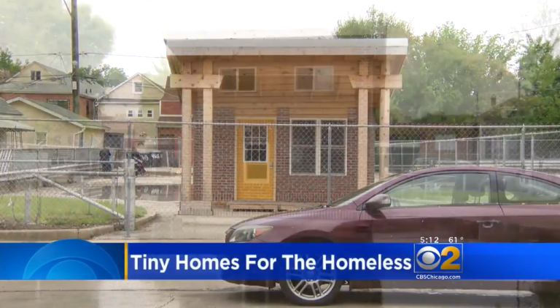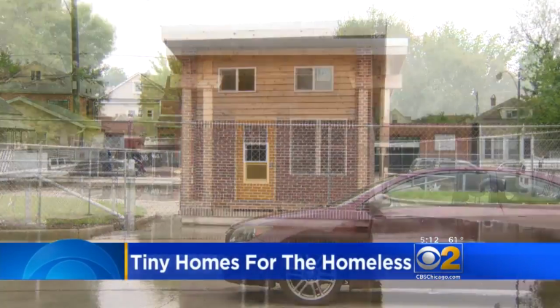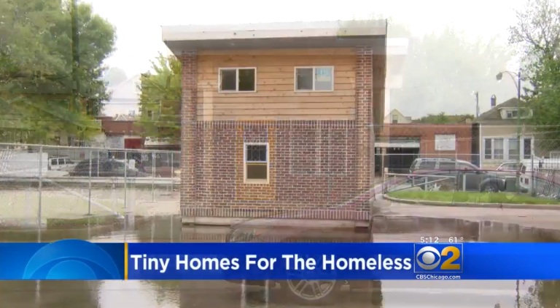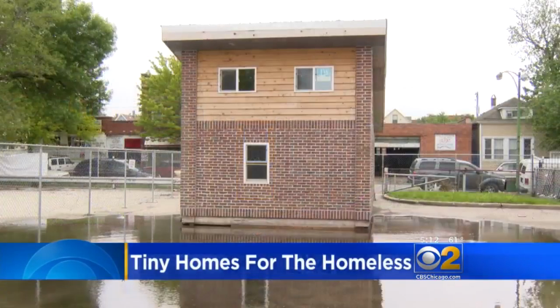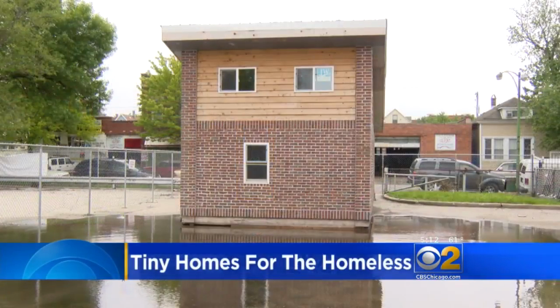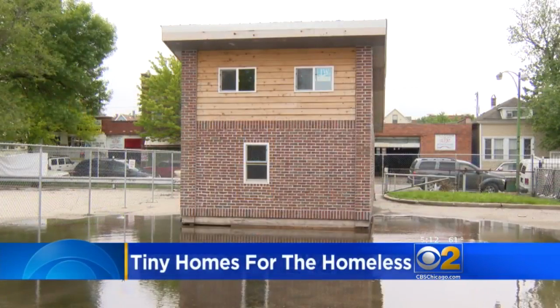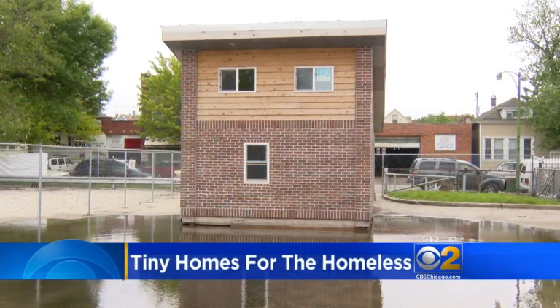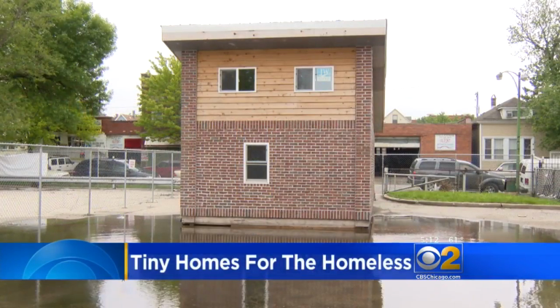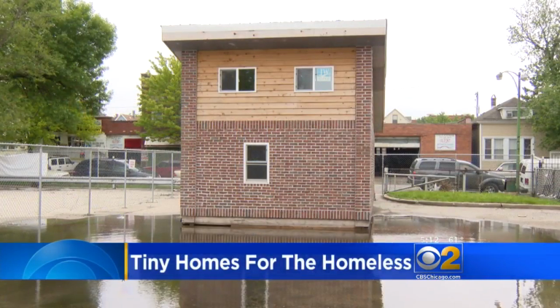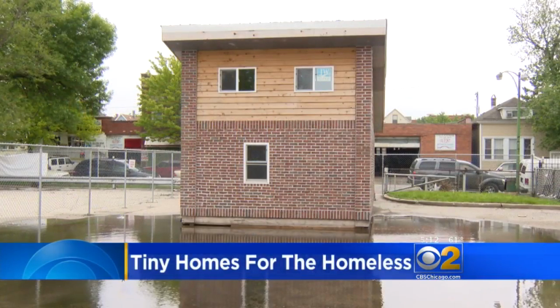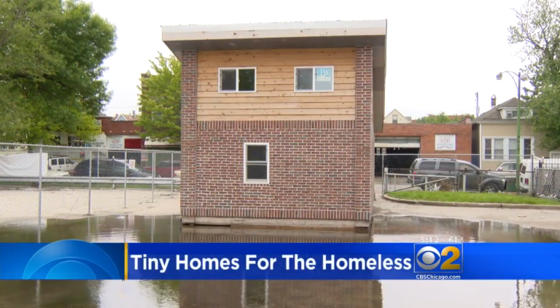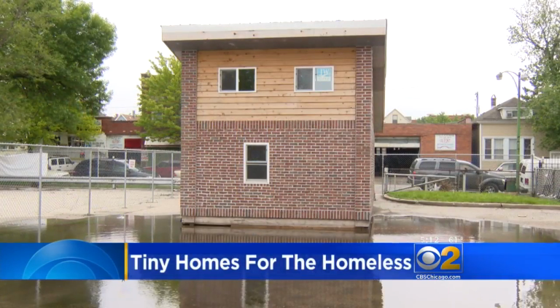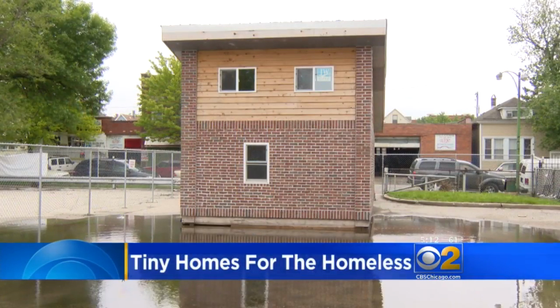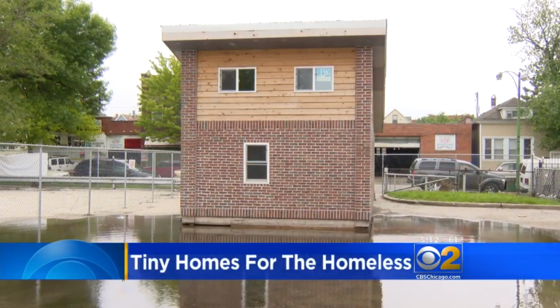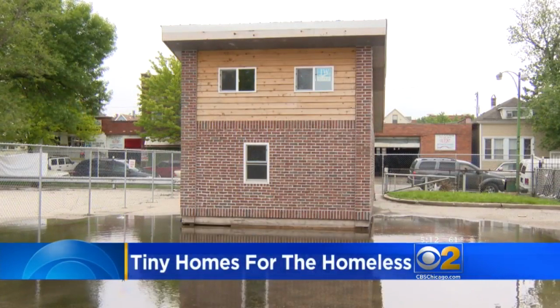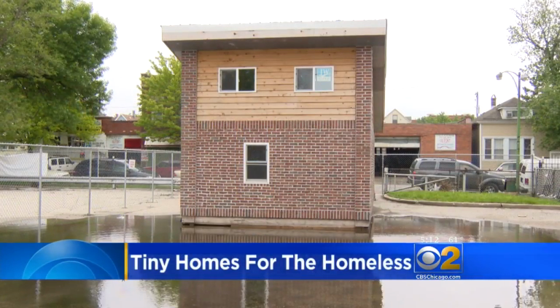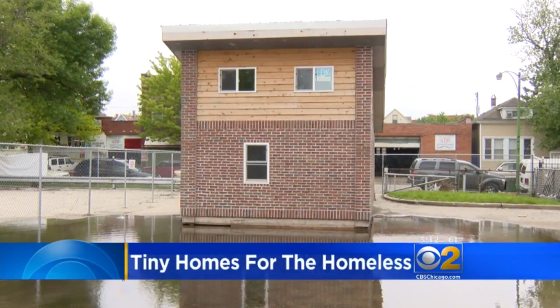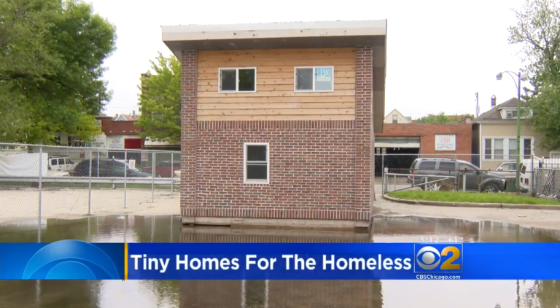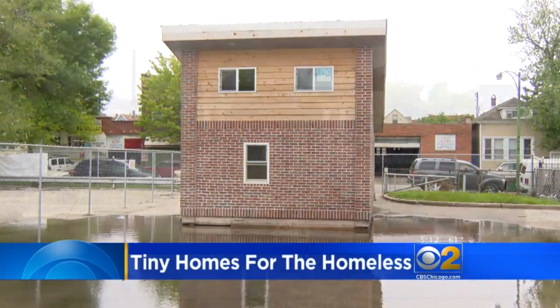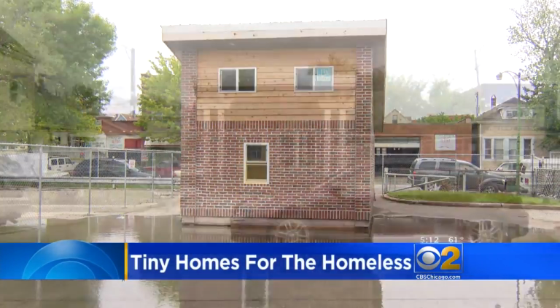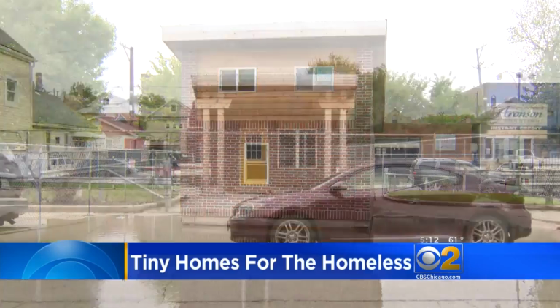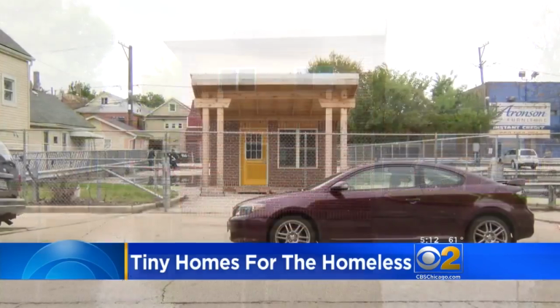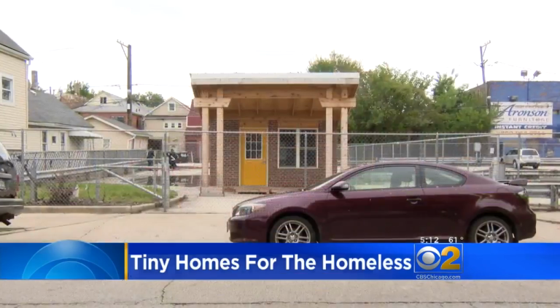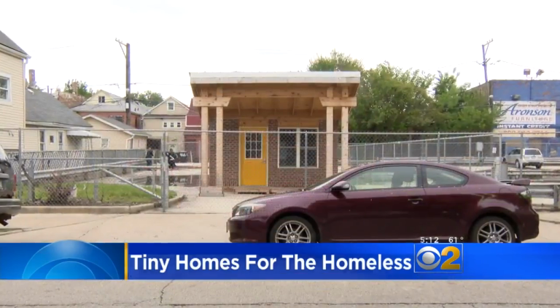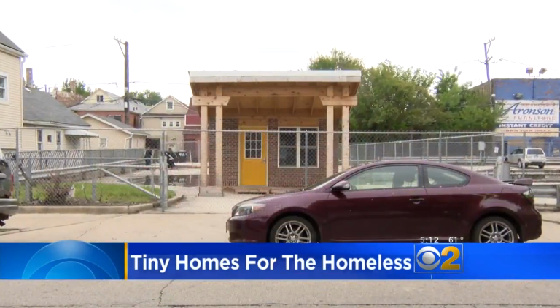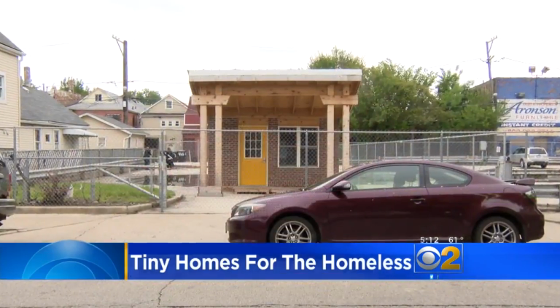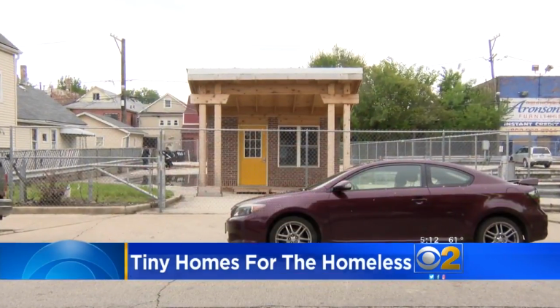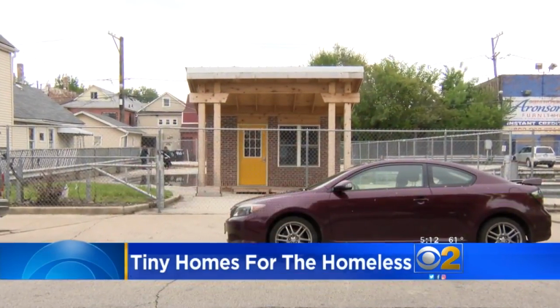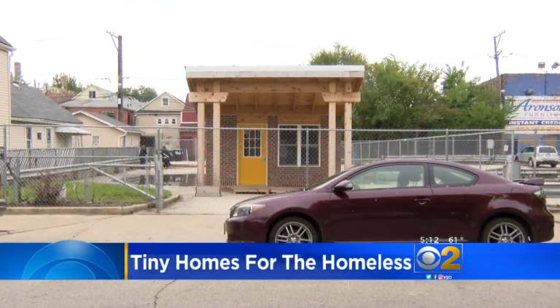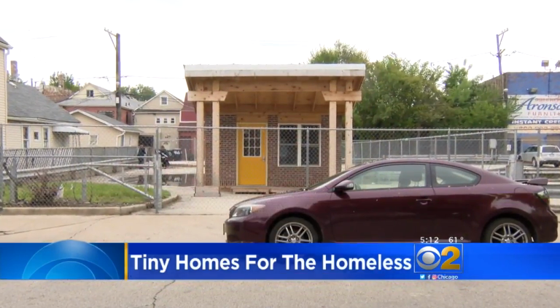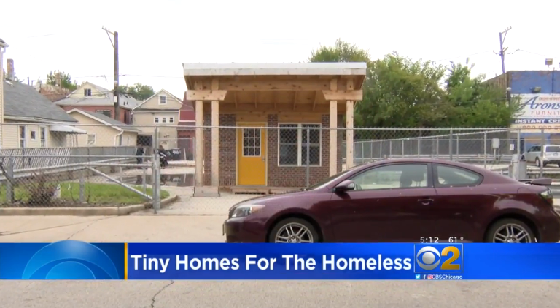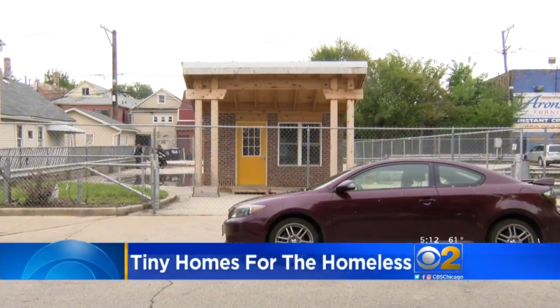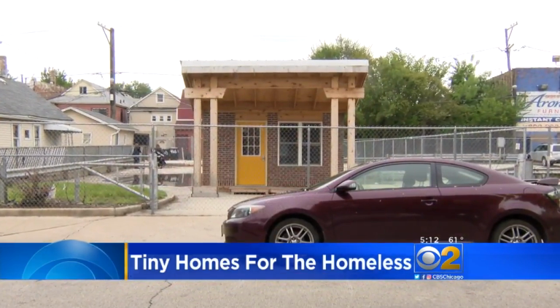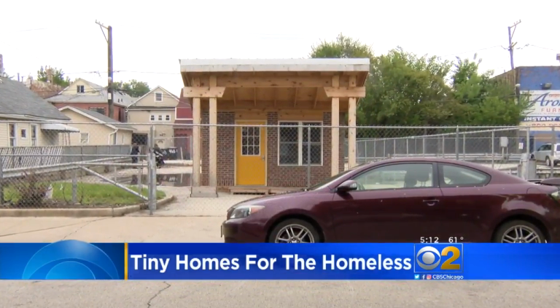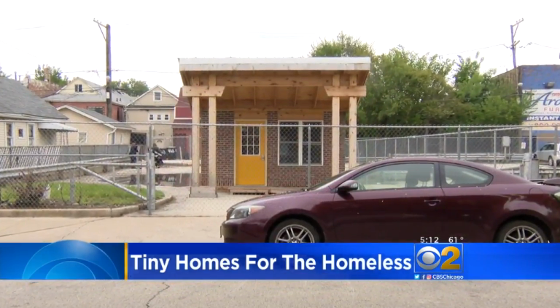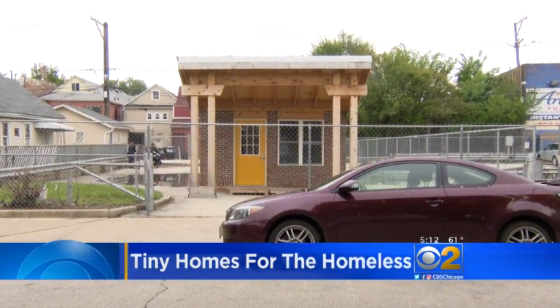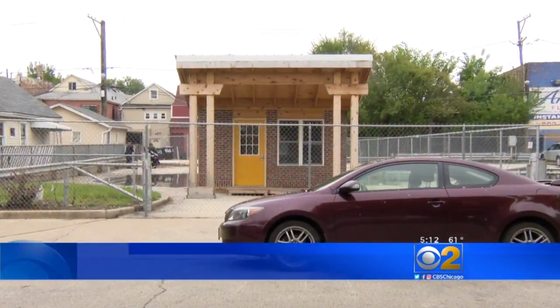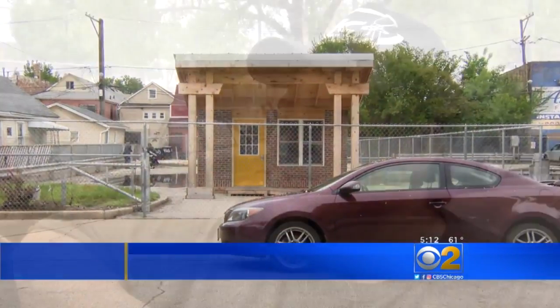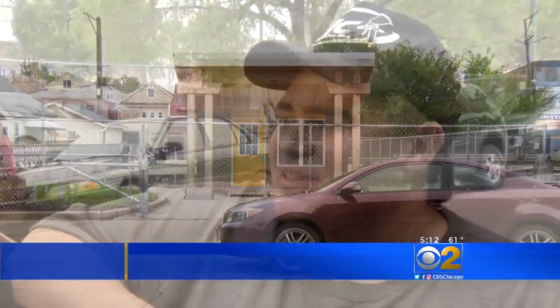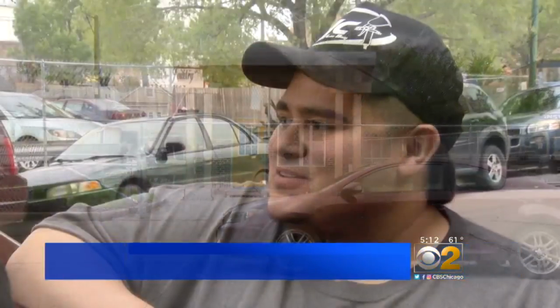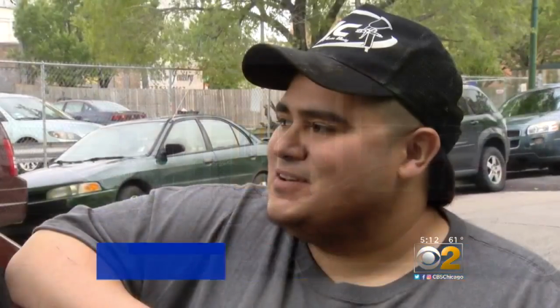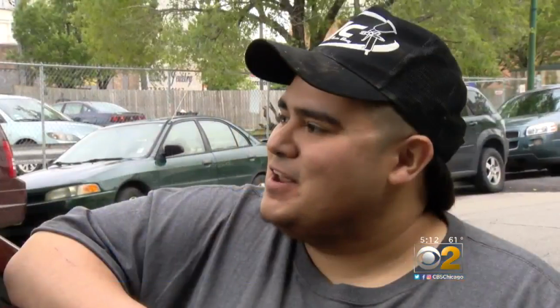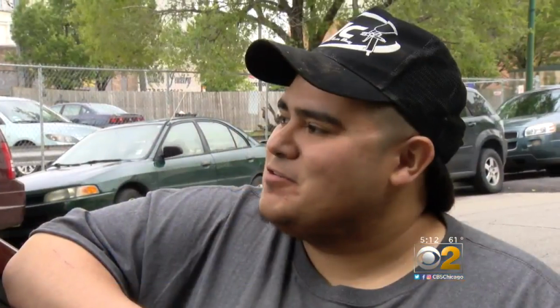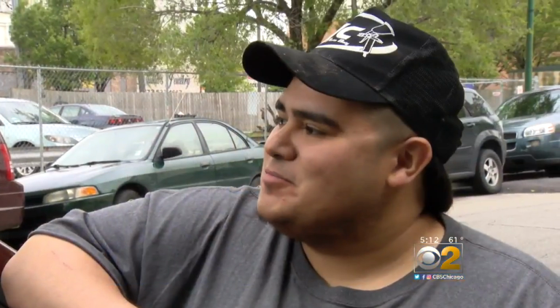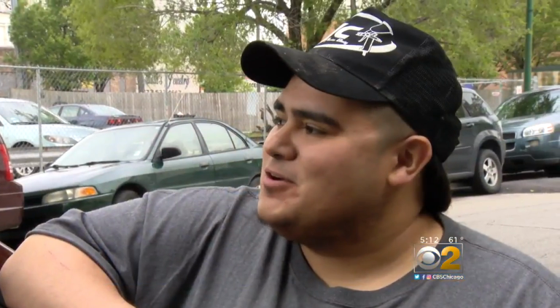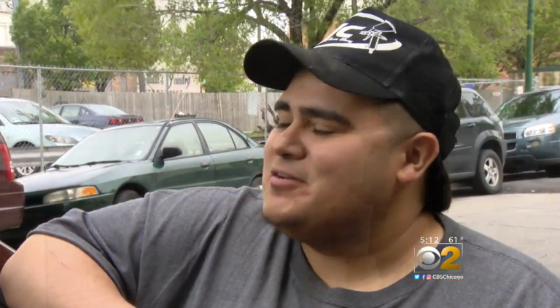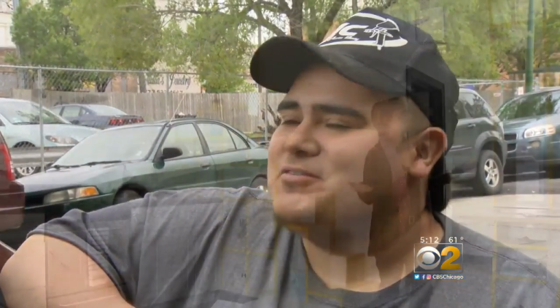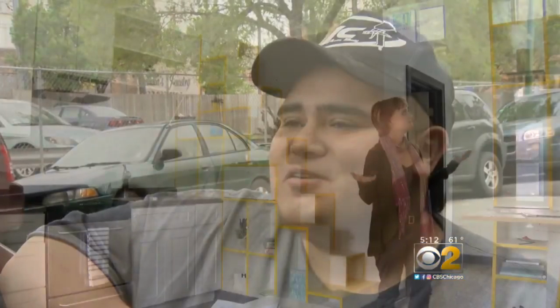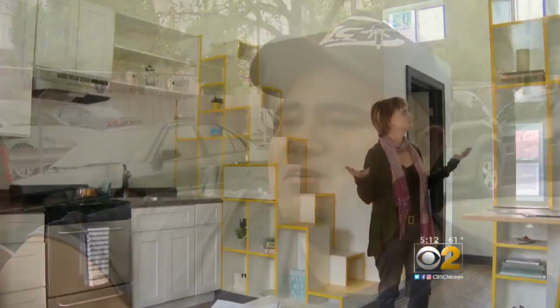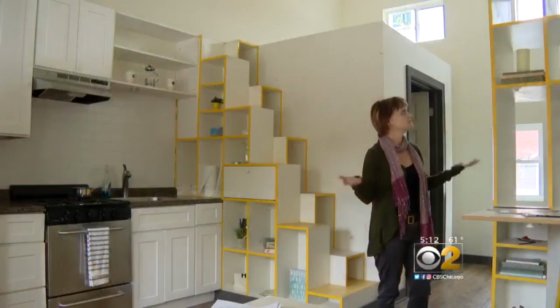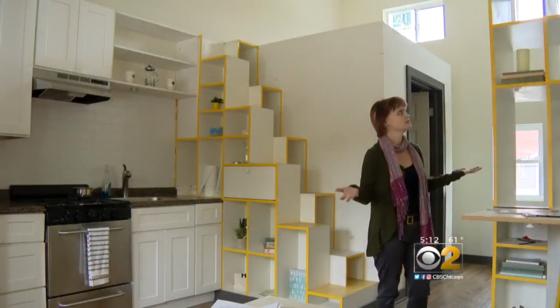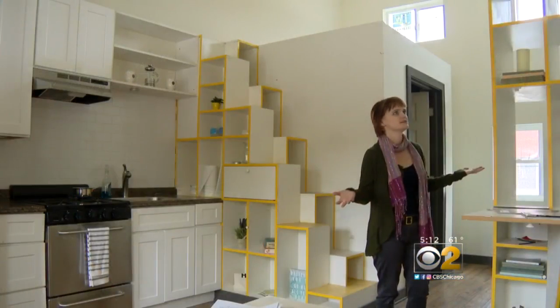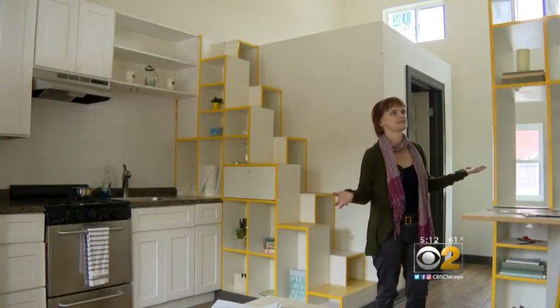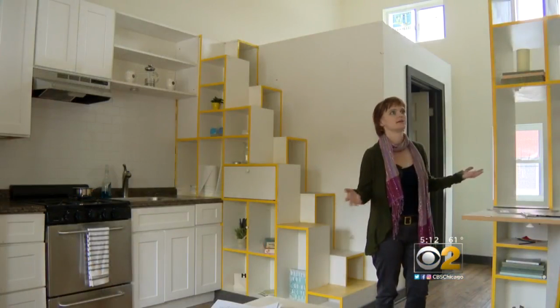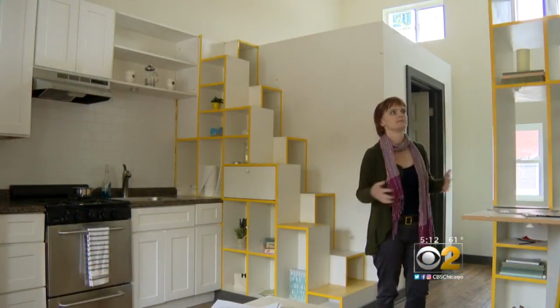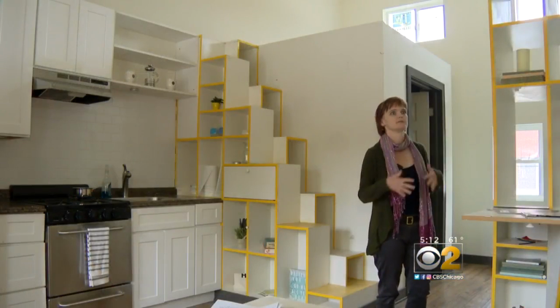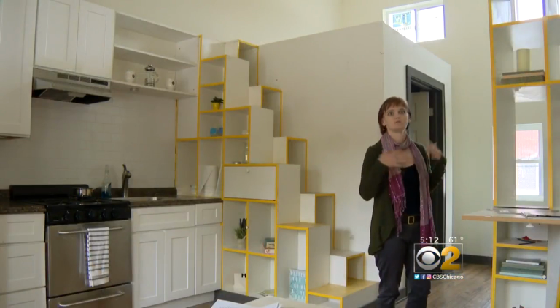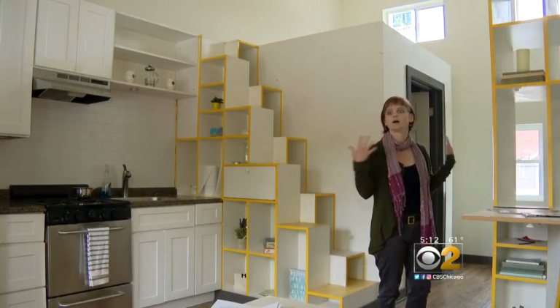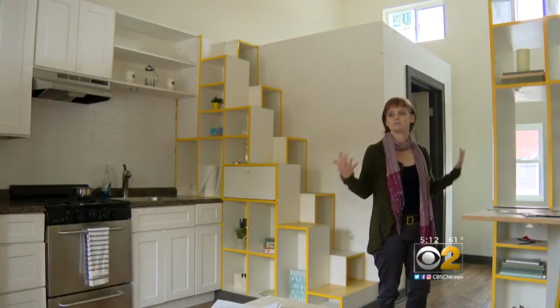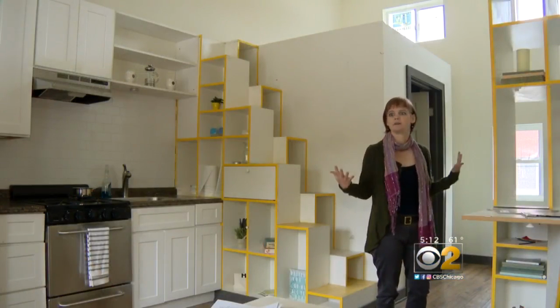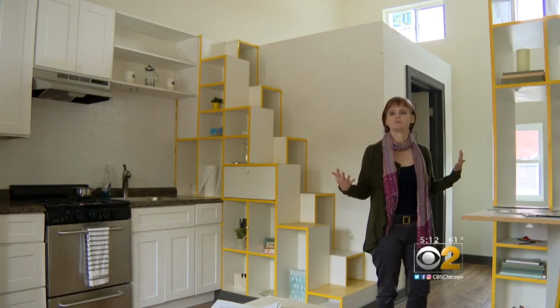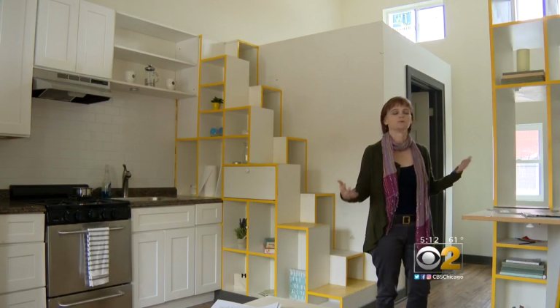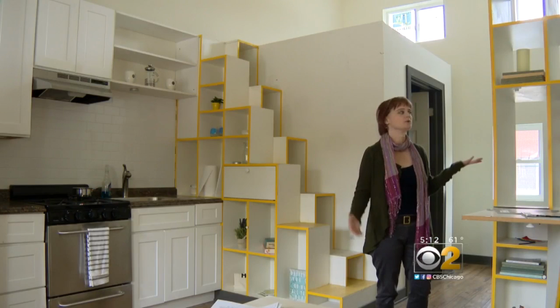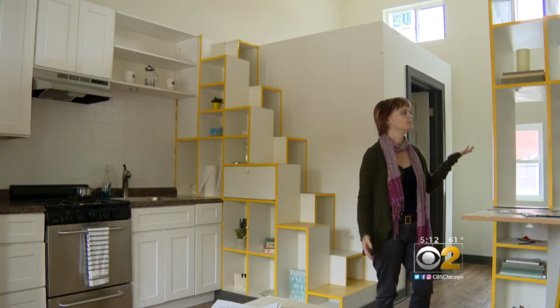We thought it was gonna be like a tasty freeze or something like that. Some call it unusual — it doesn't look like a normal house. The unit itself is one big room.